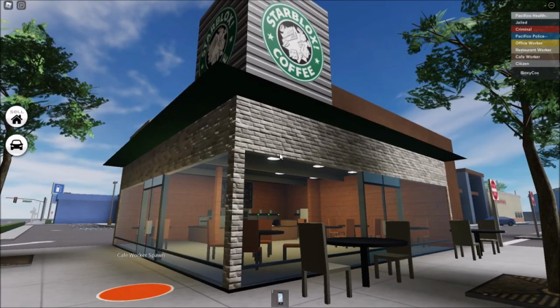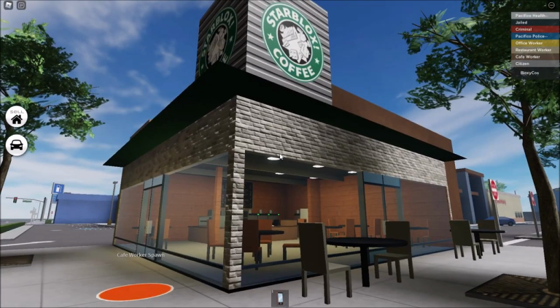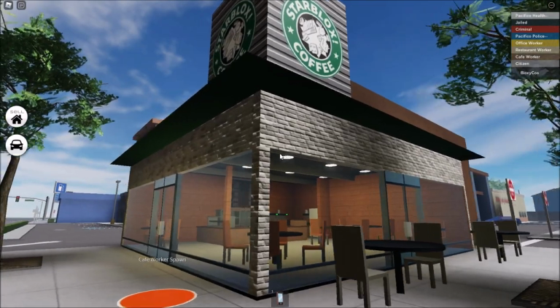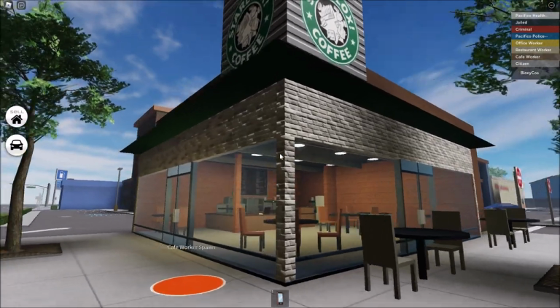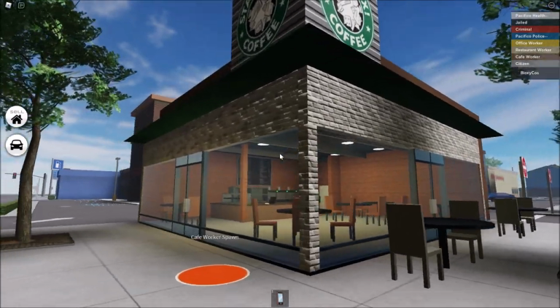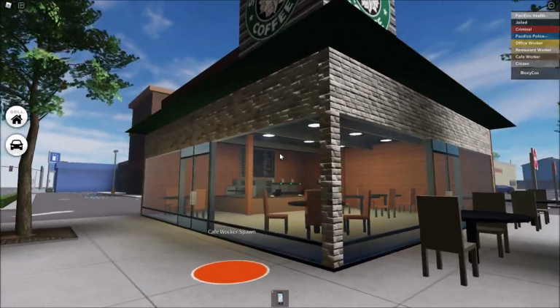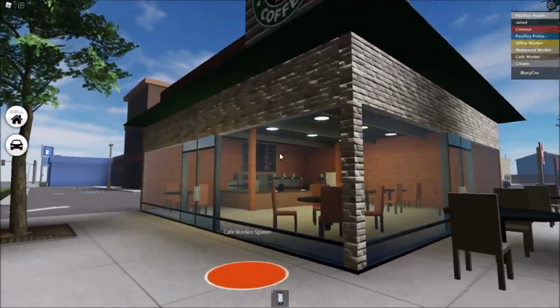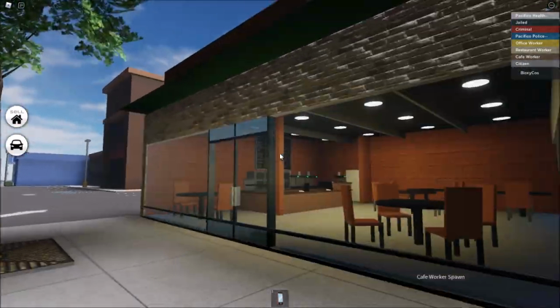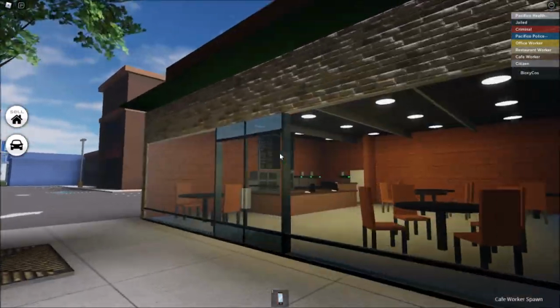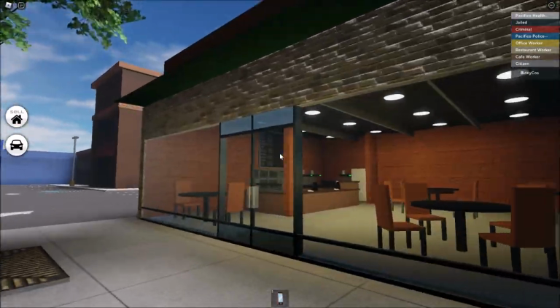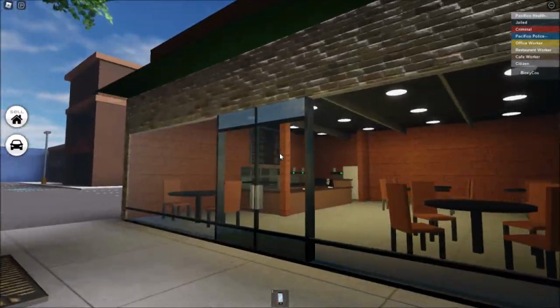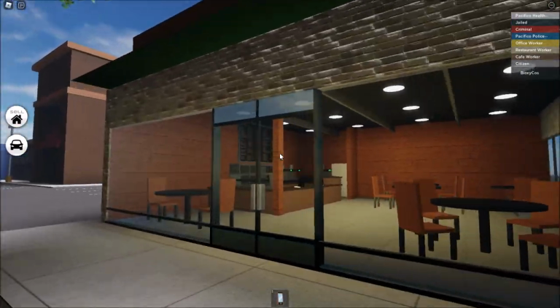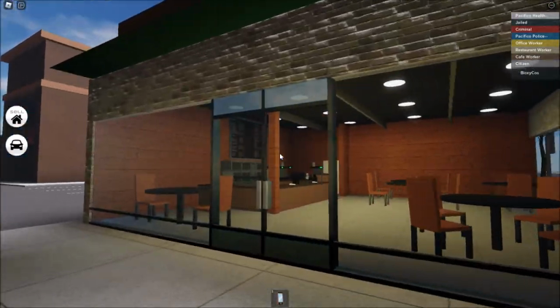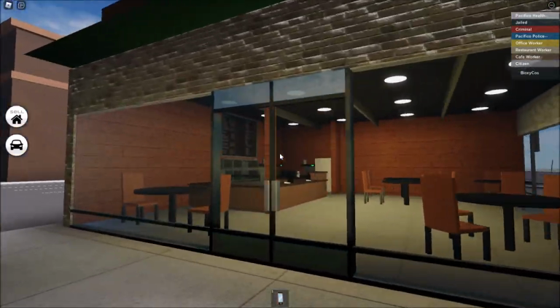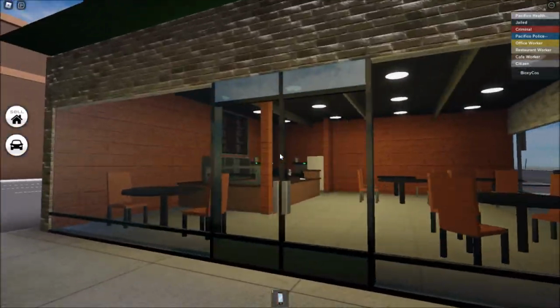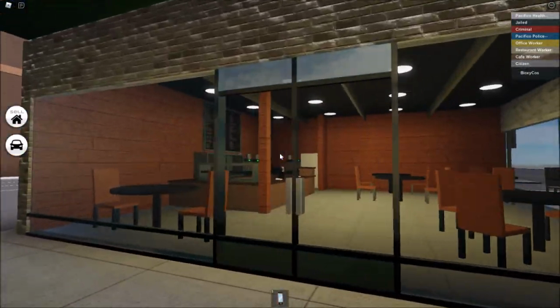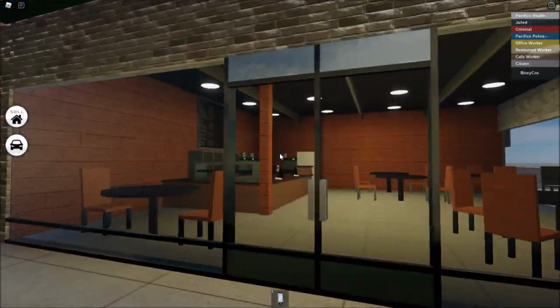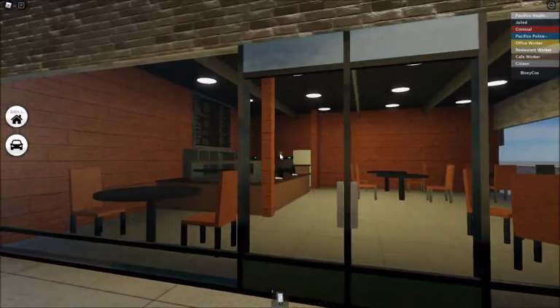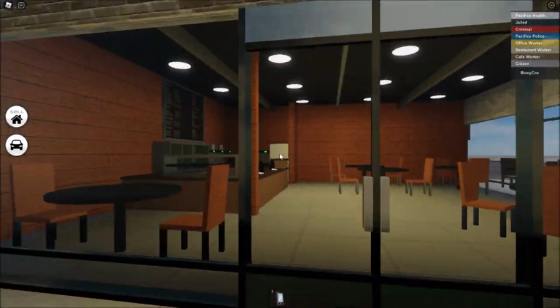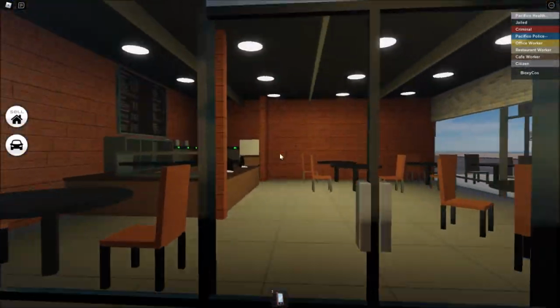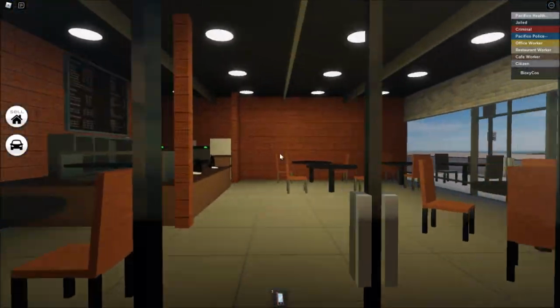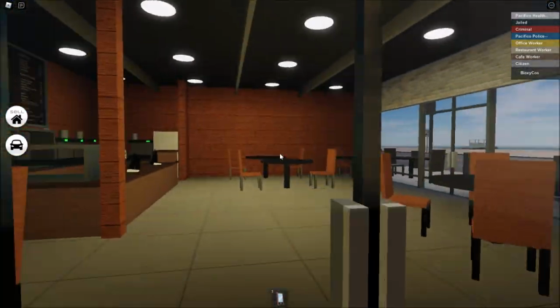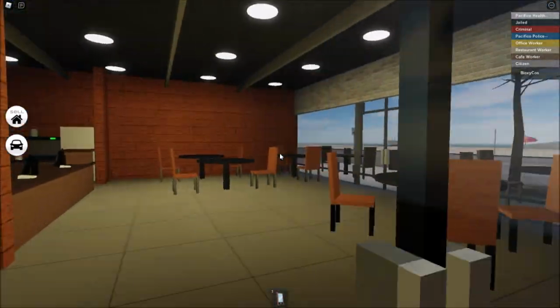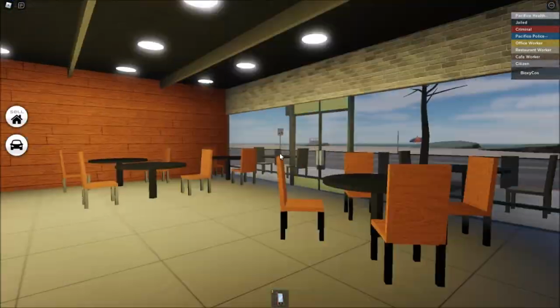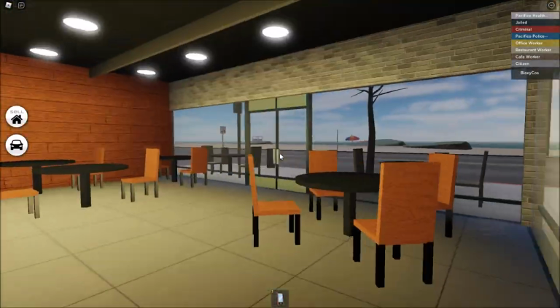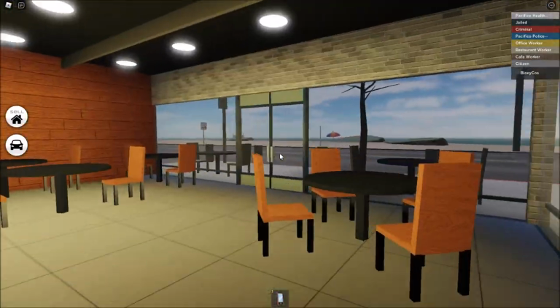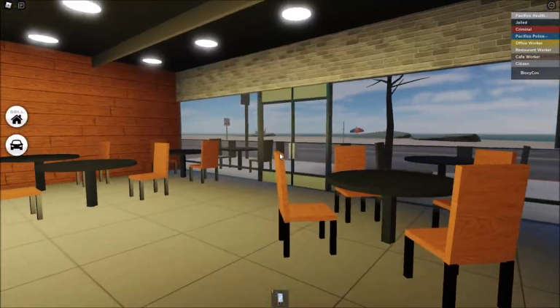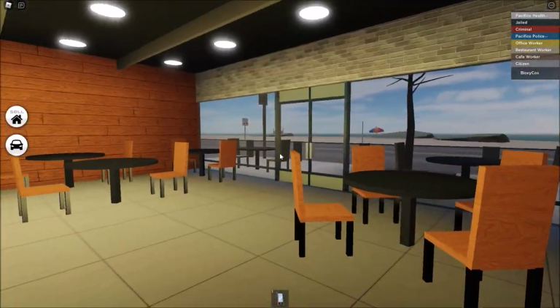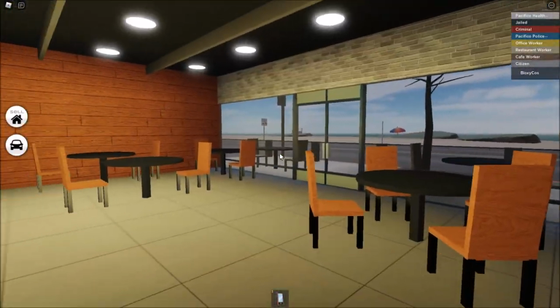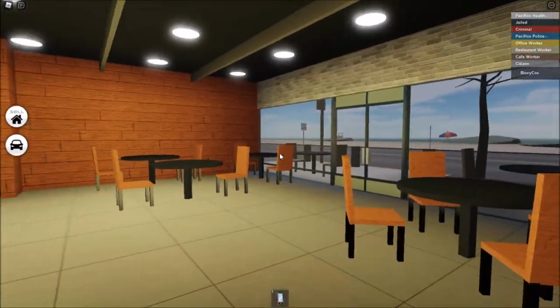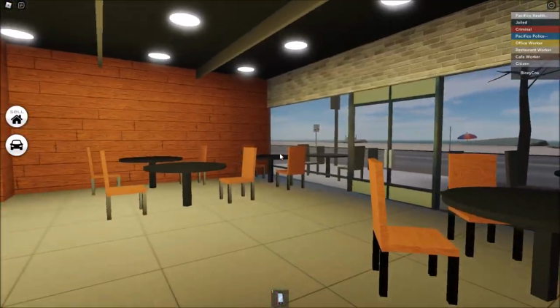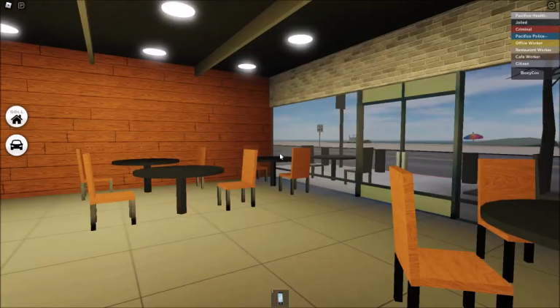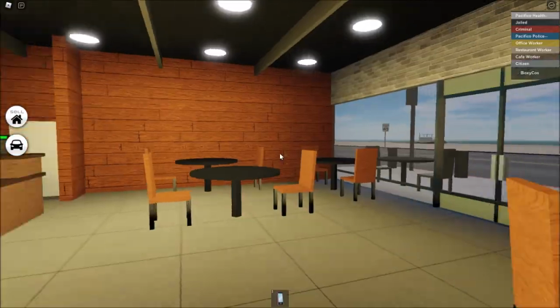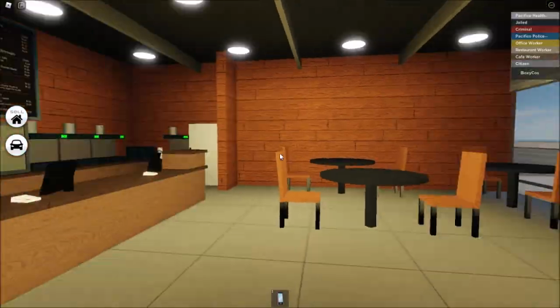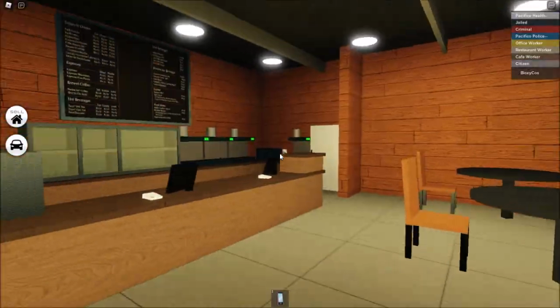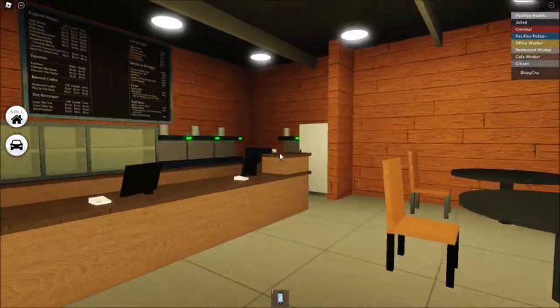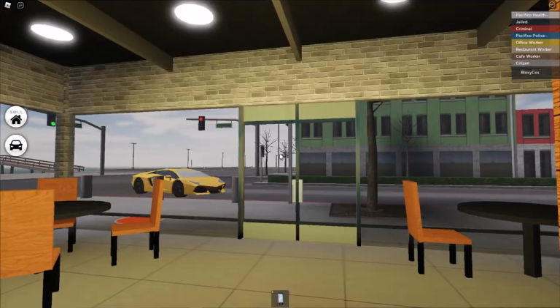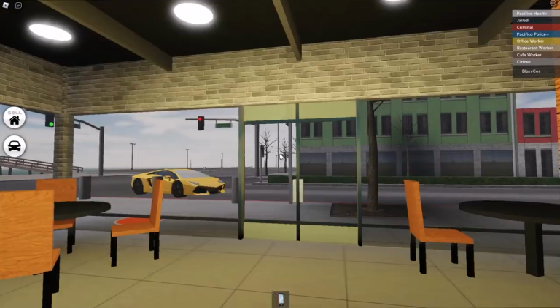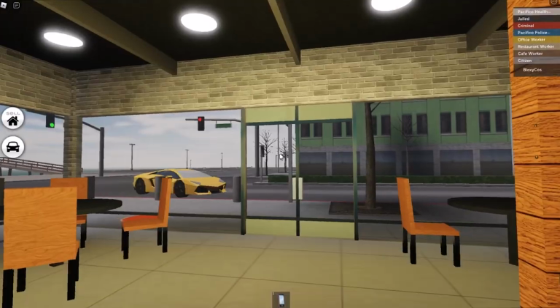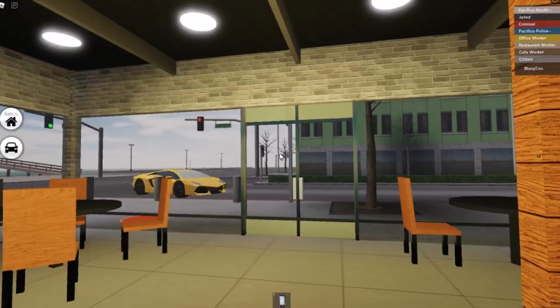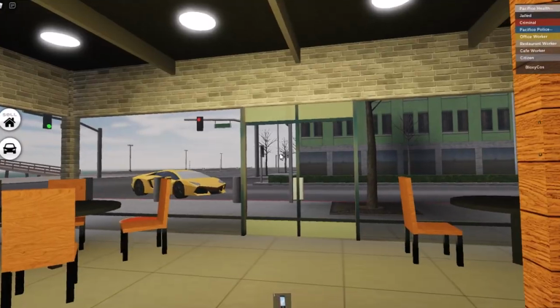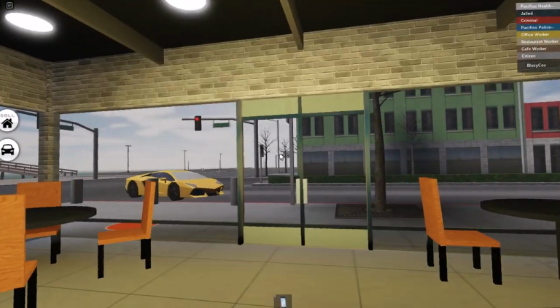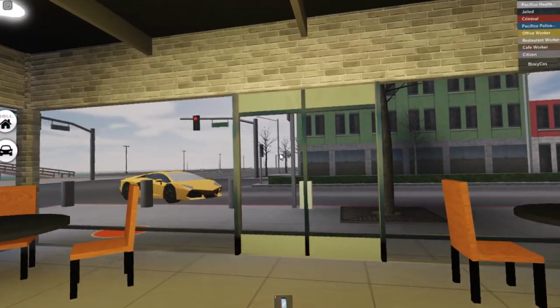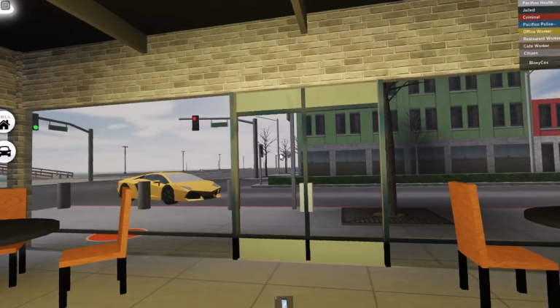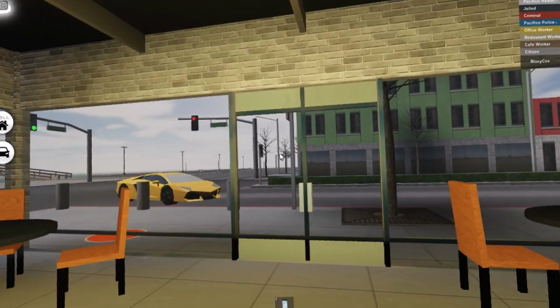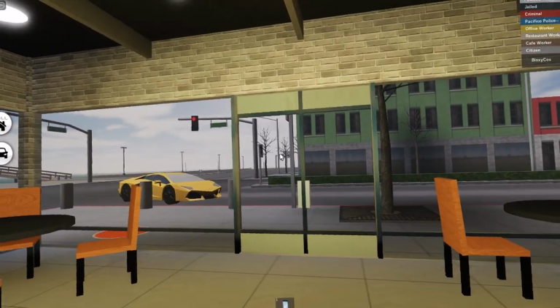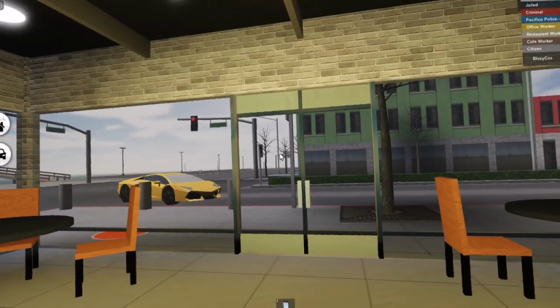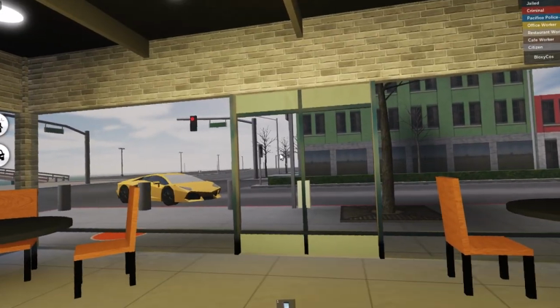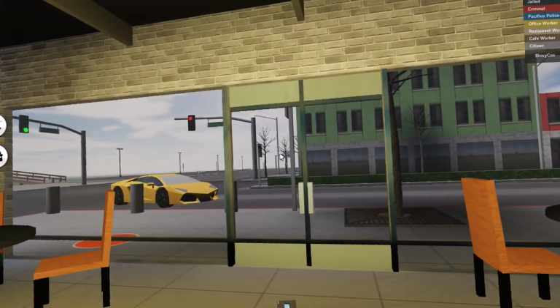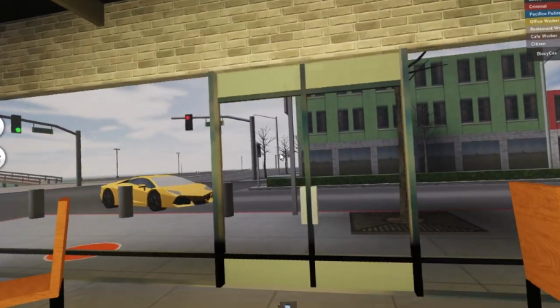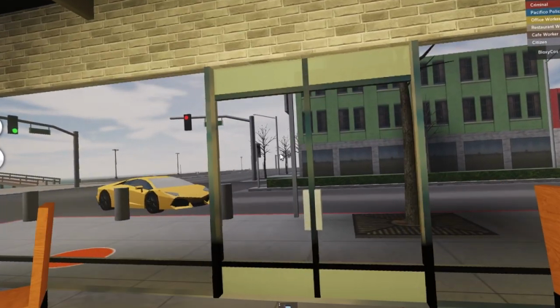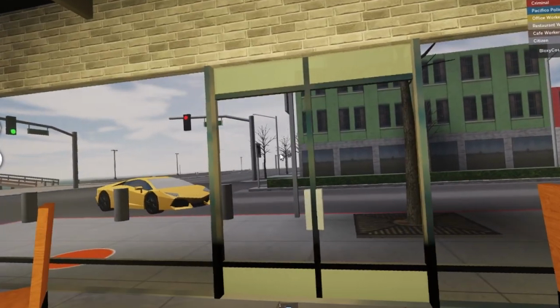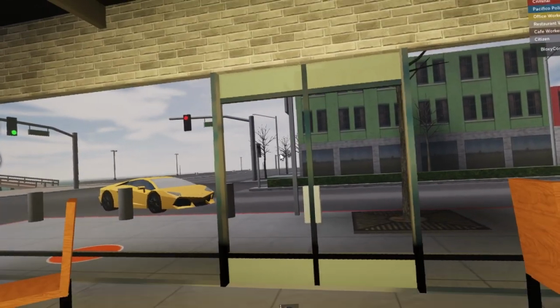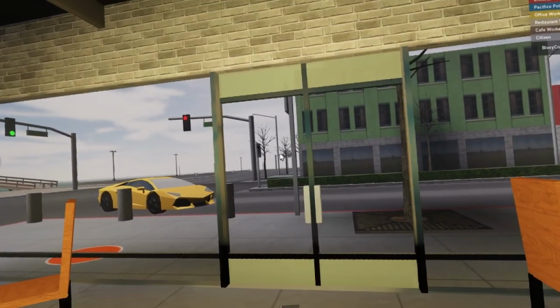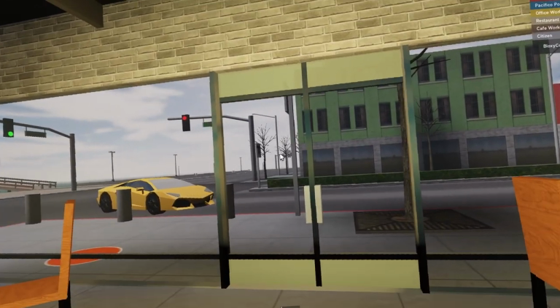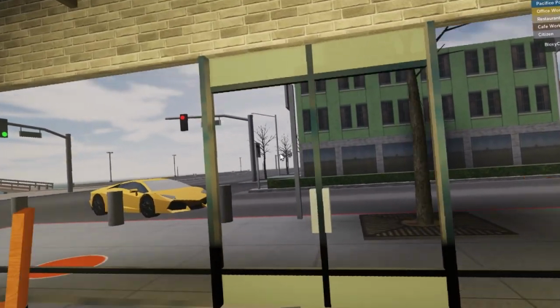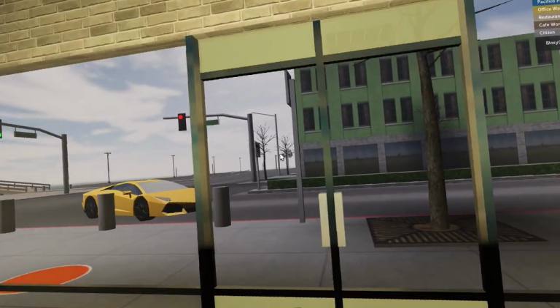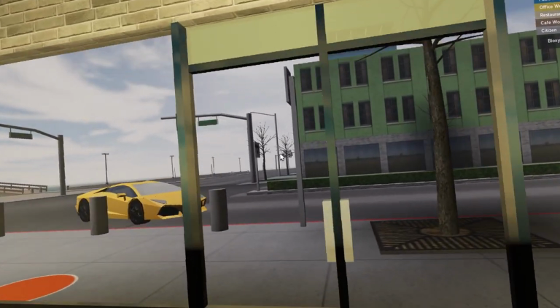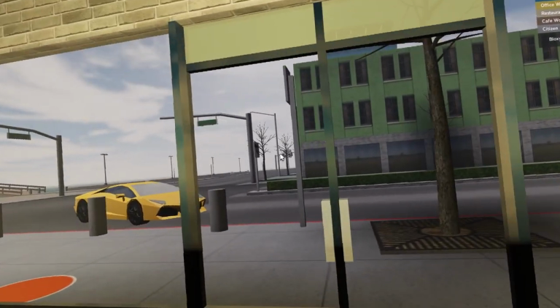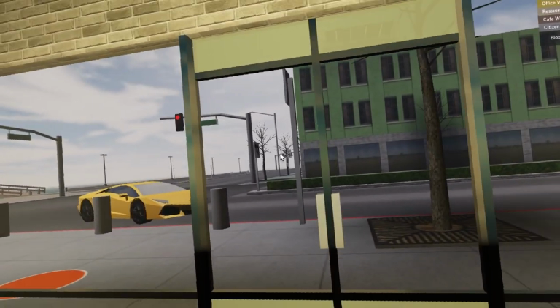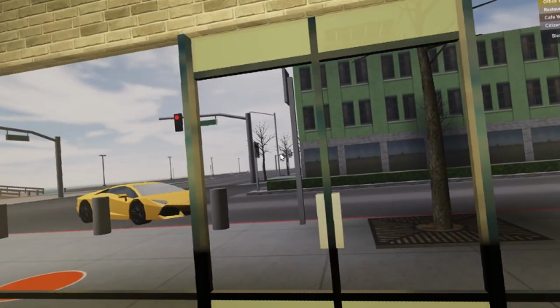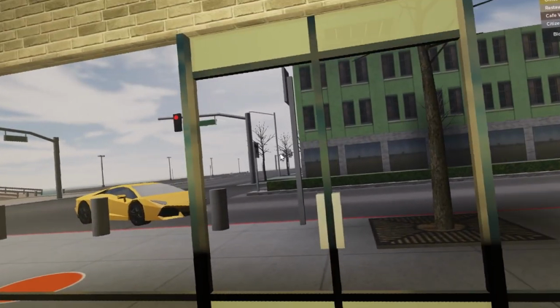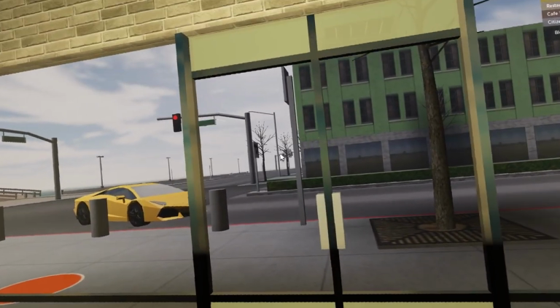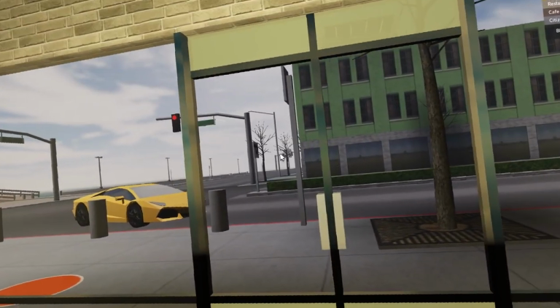This is what the cafe looks like in Pacifico 1 — a lot smaller, but I actually really like this. Every time I stop walking my camera zooms out — what's that about?